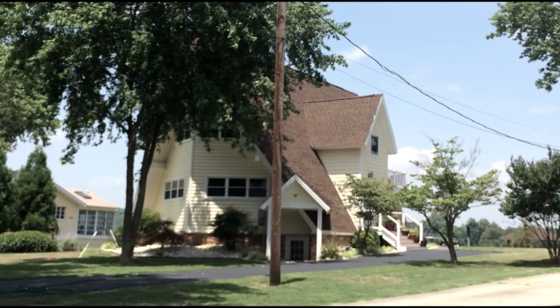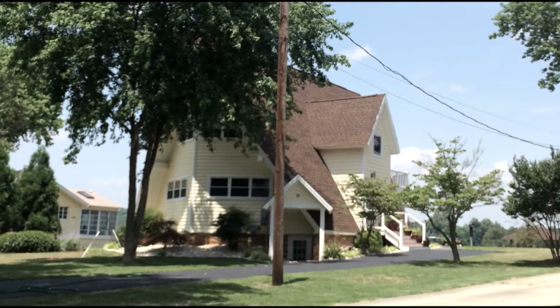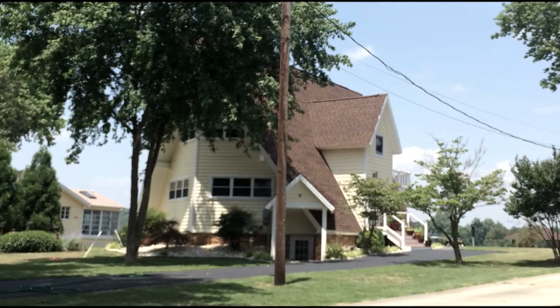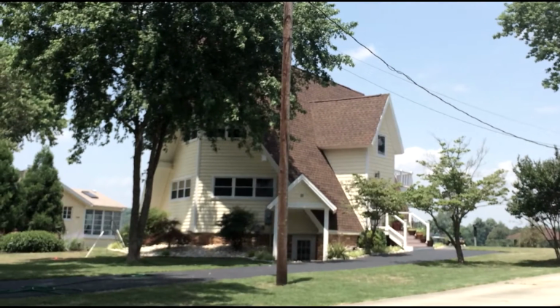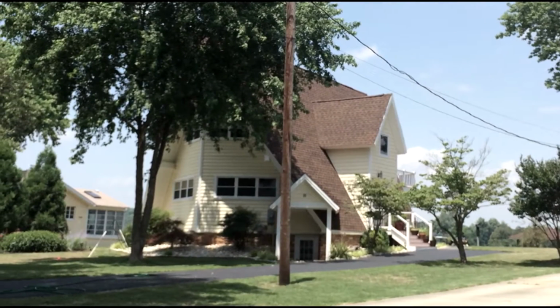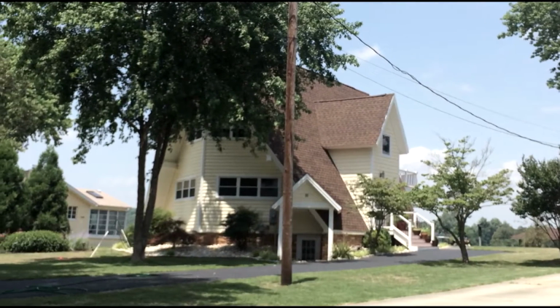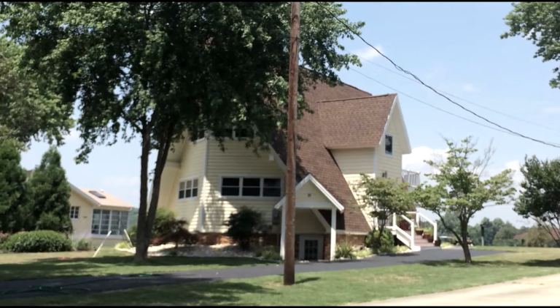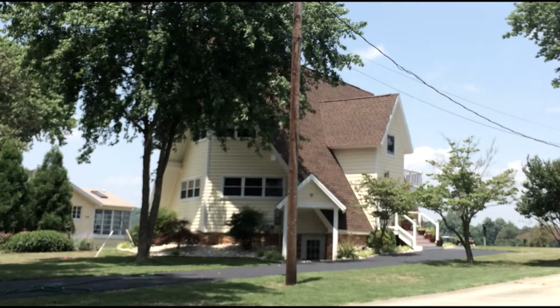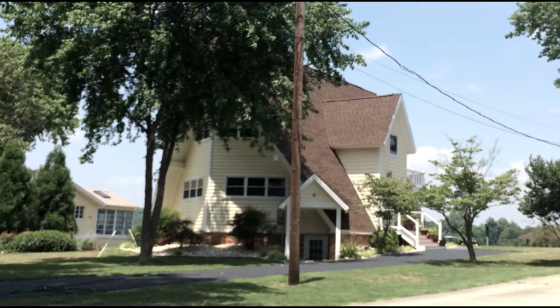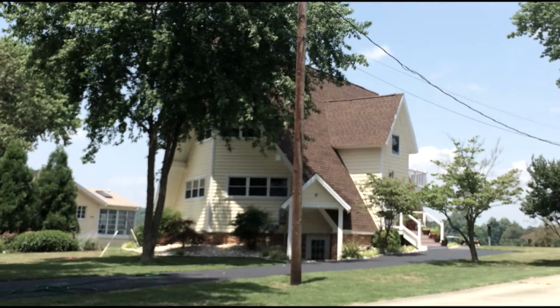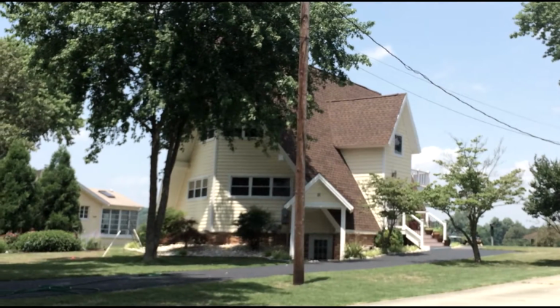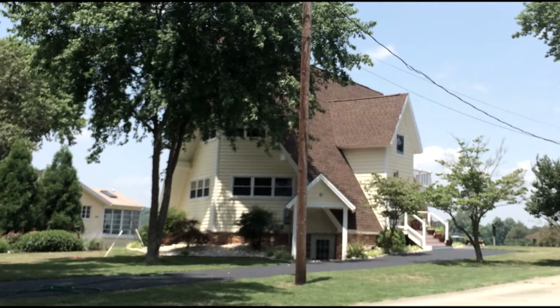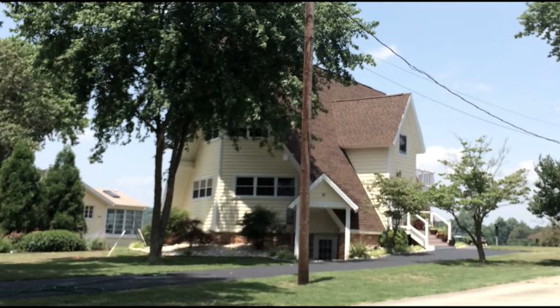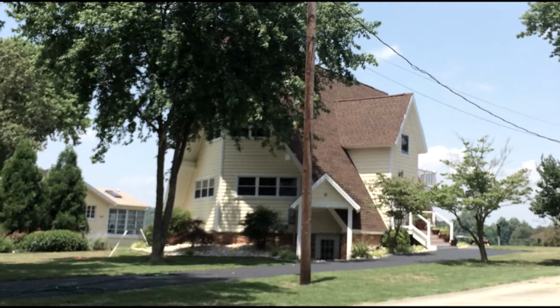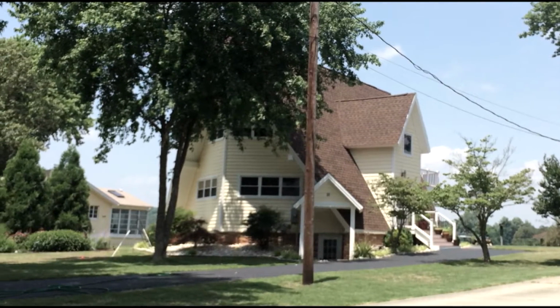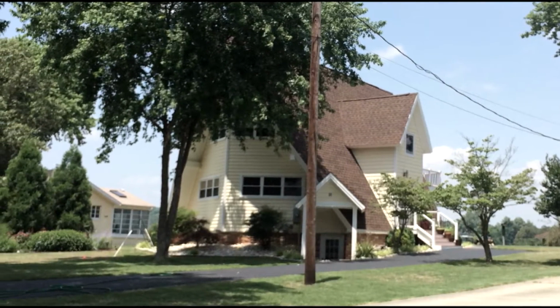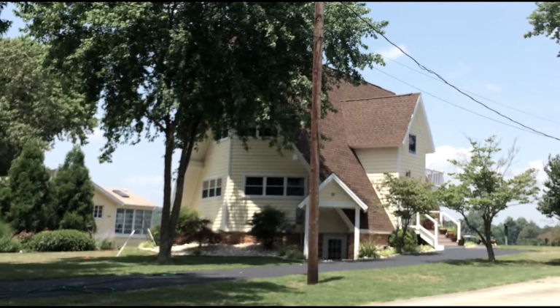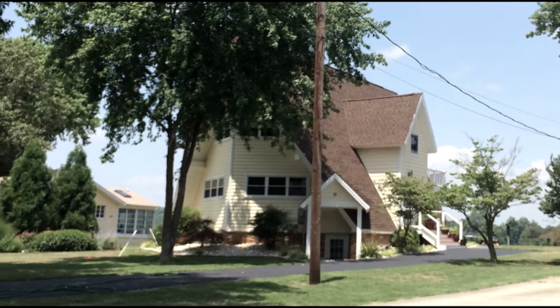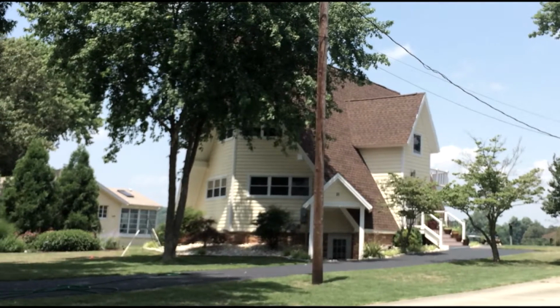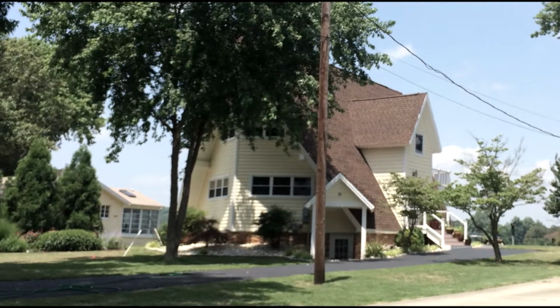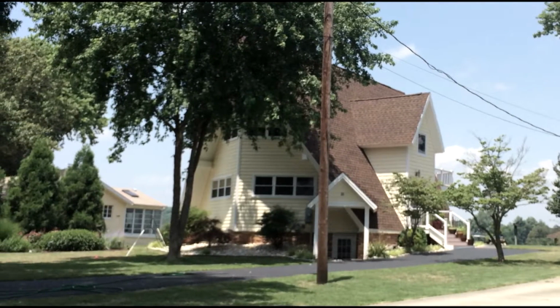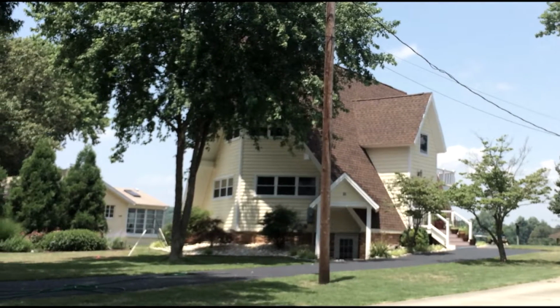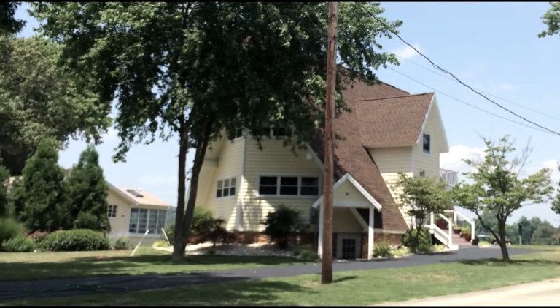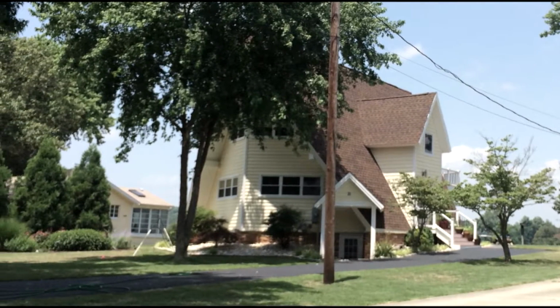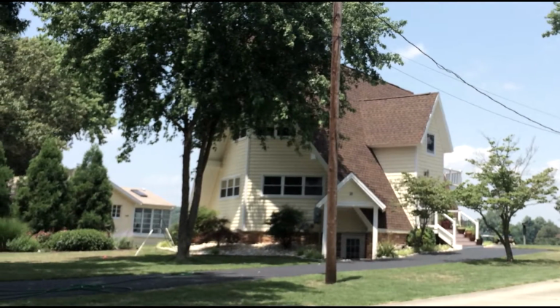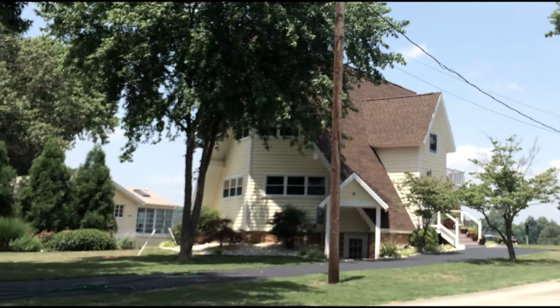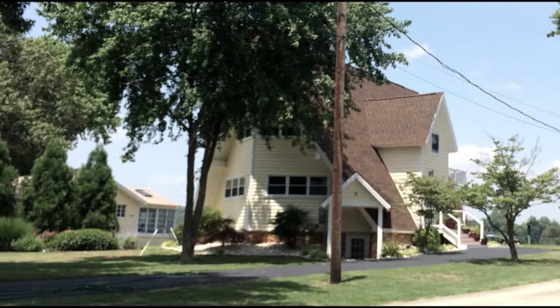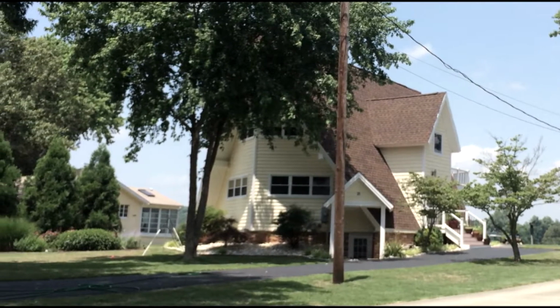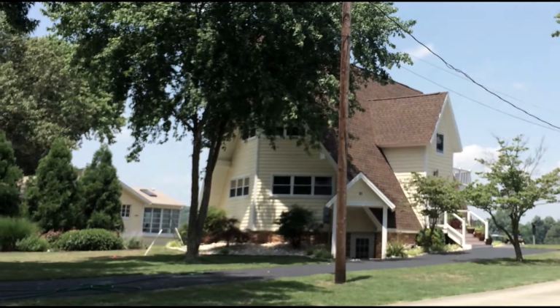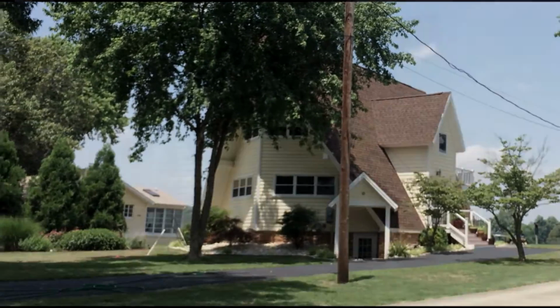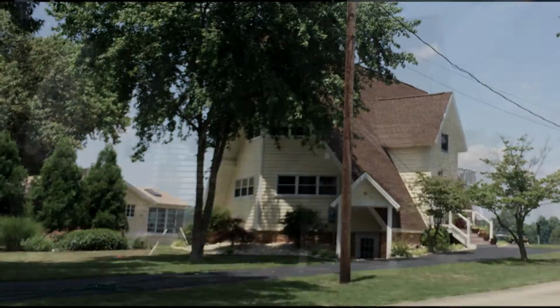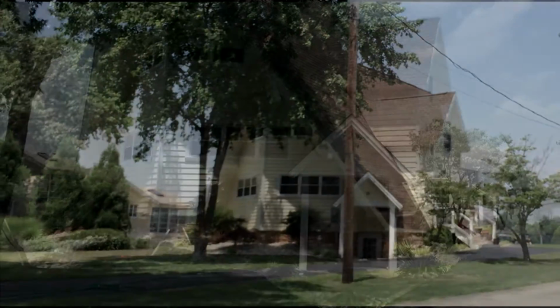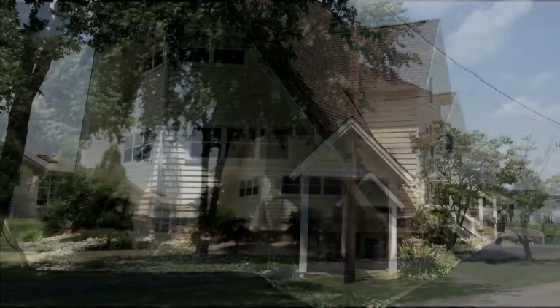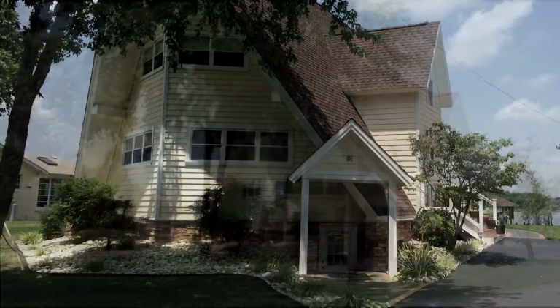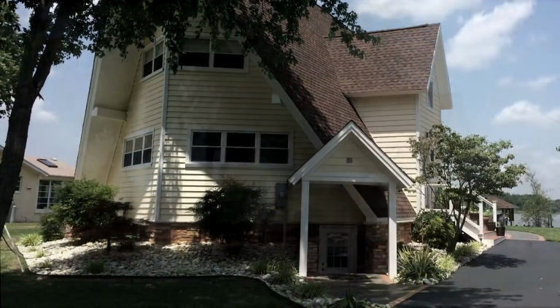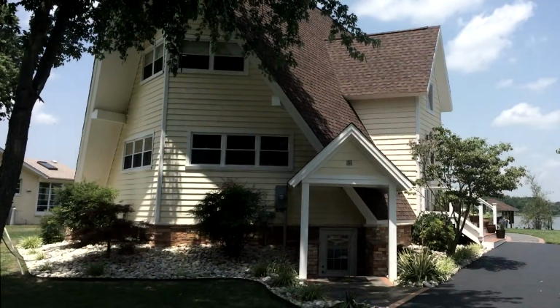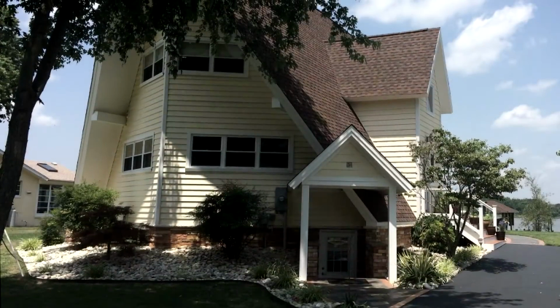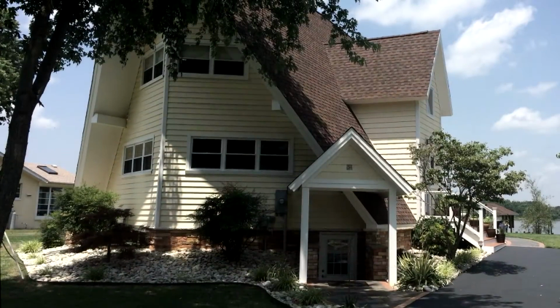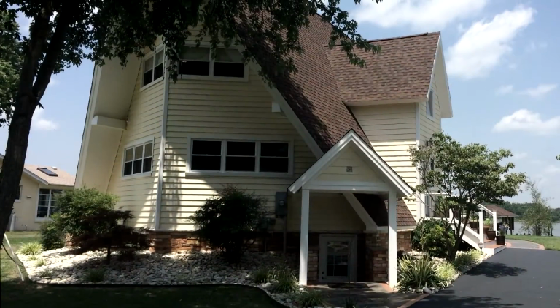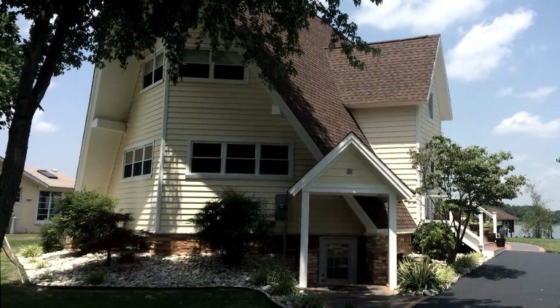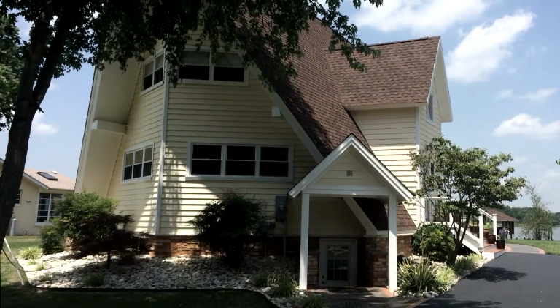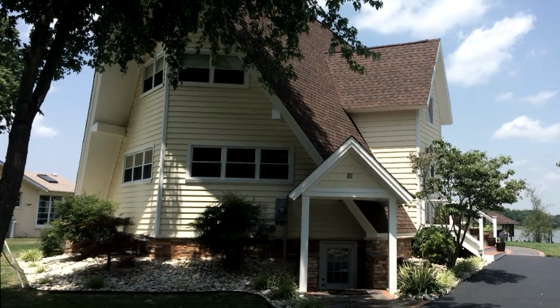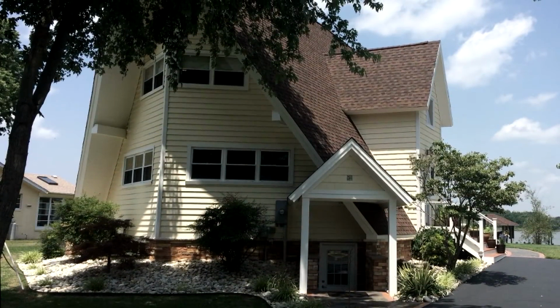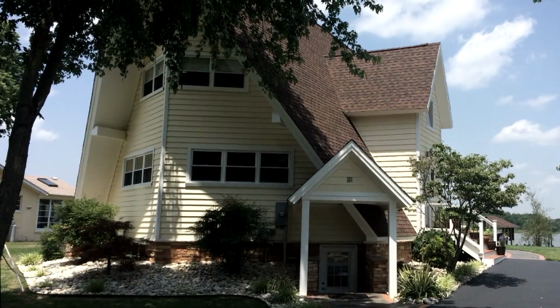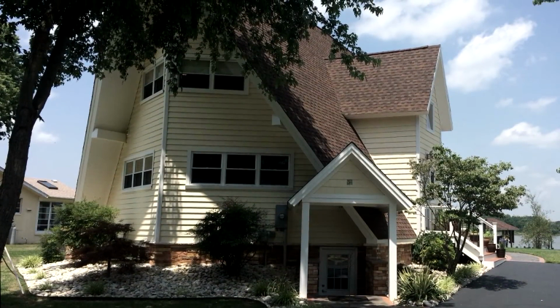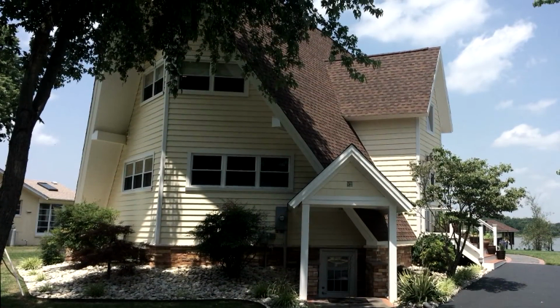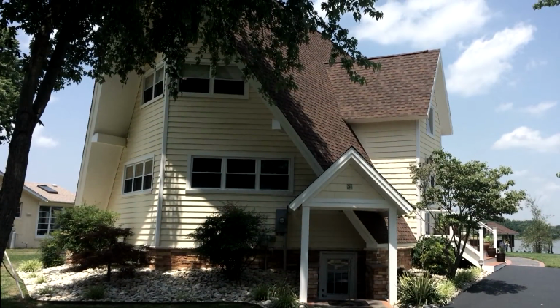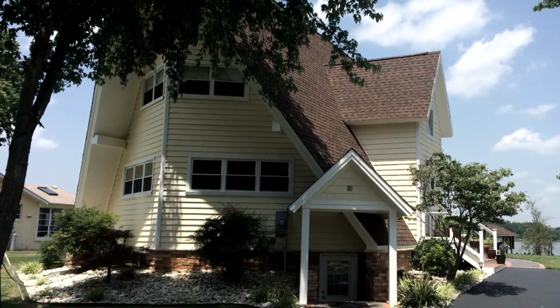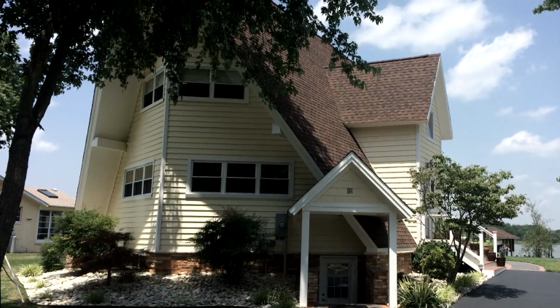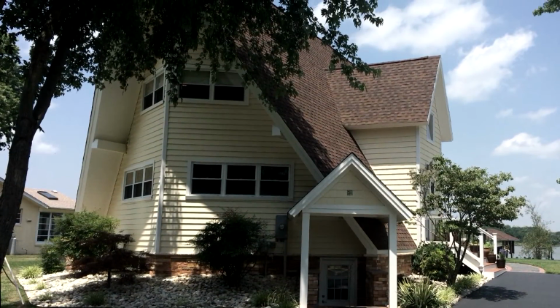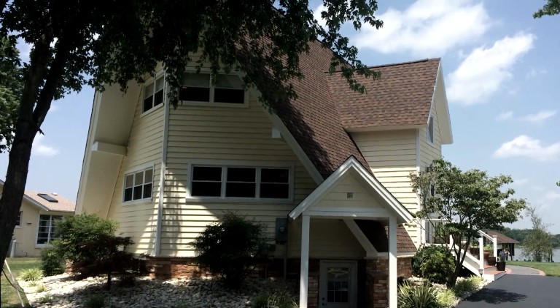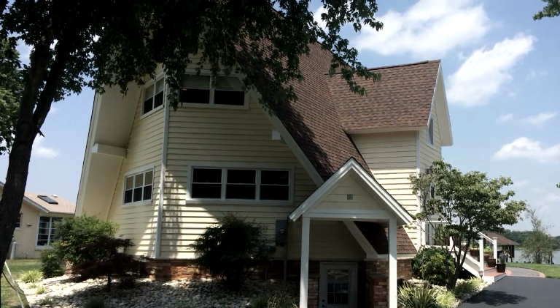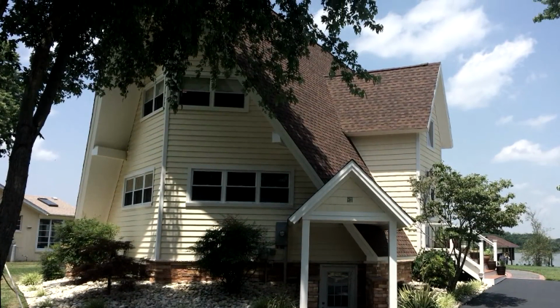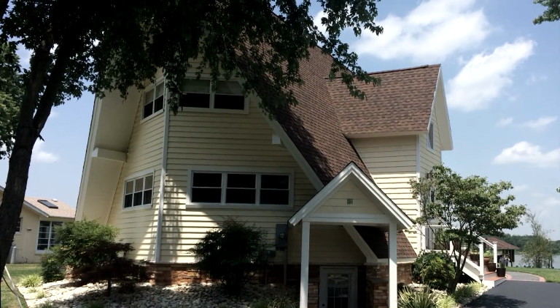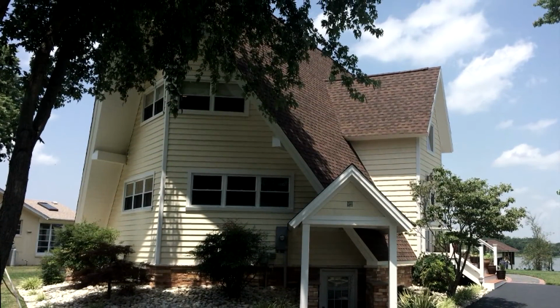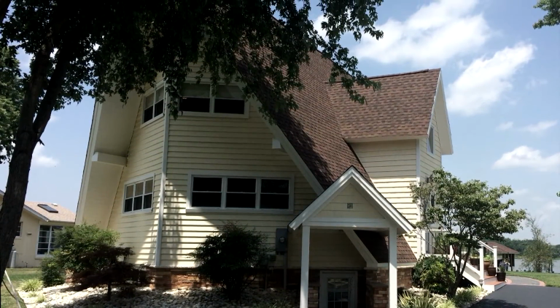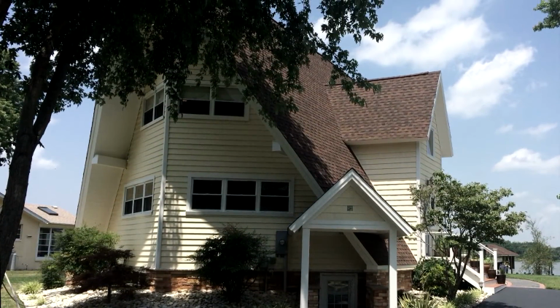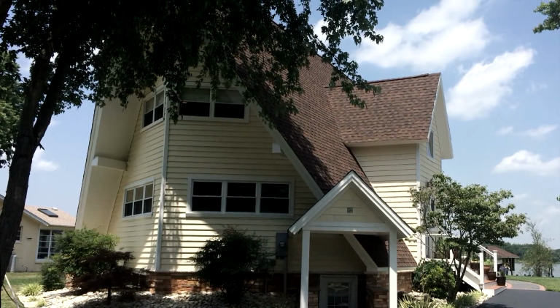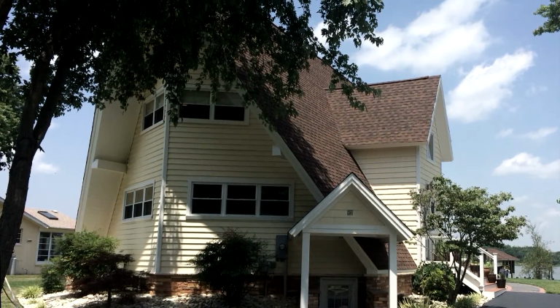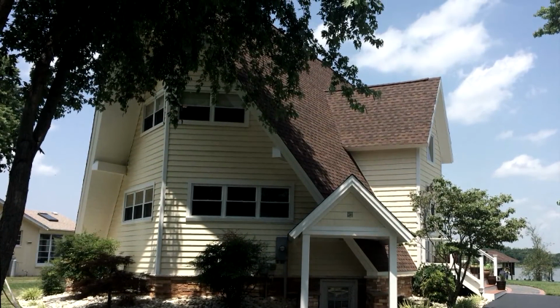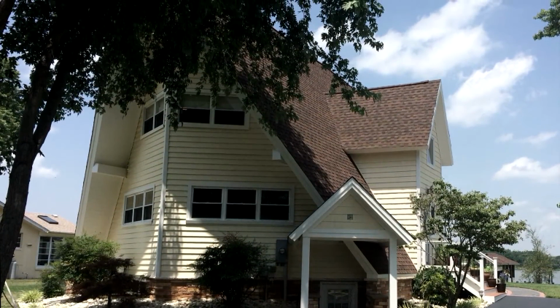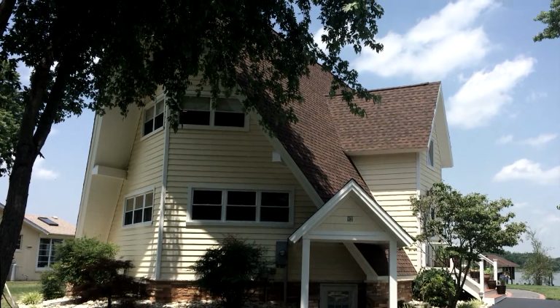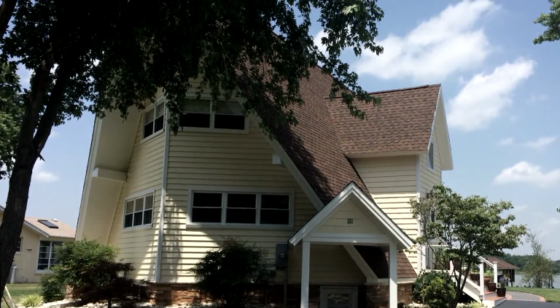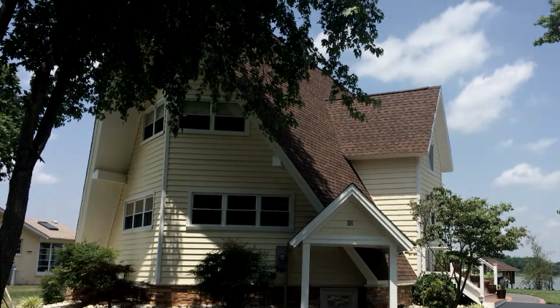40282 Waterview Drive is a beautiful waterfront home on the shores of Indian Creek in the Golden Beach community of Mechanicsville, Maryland.